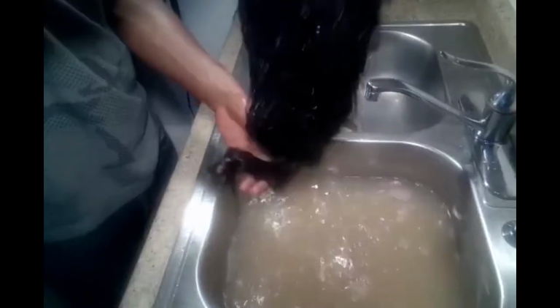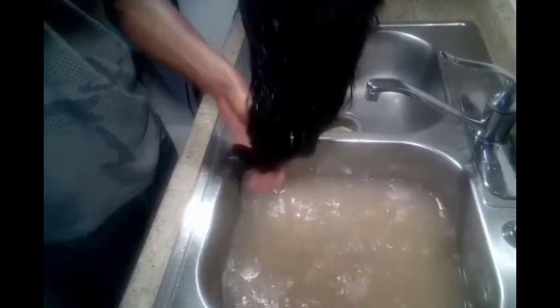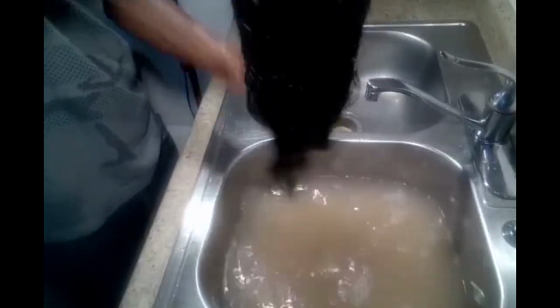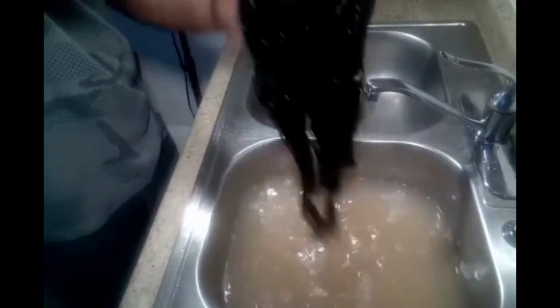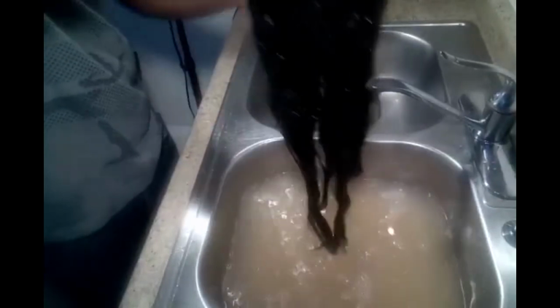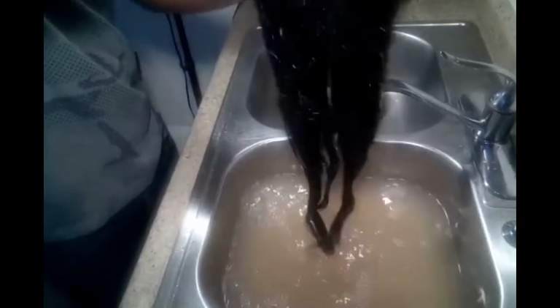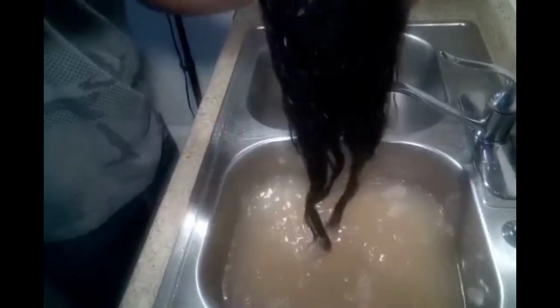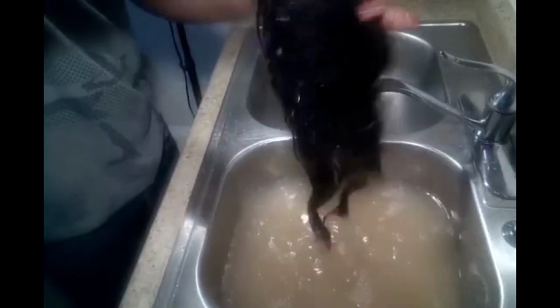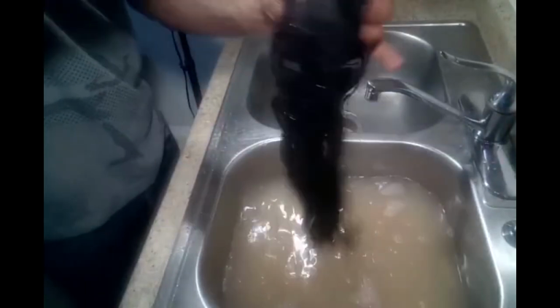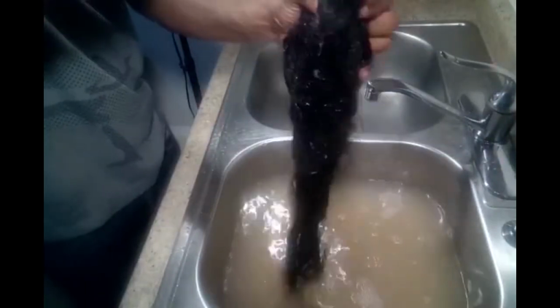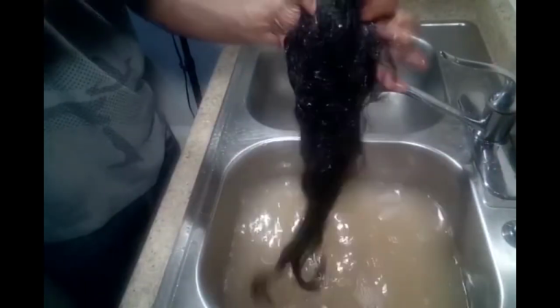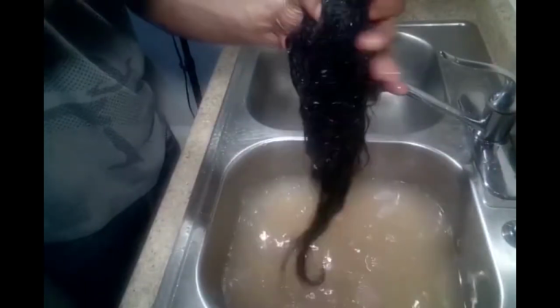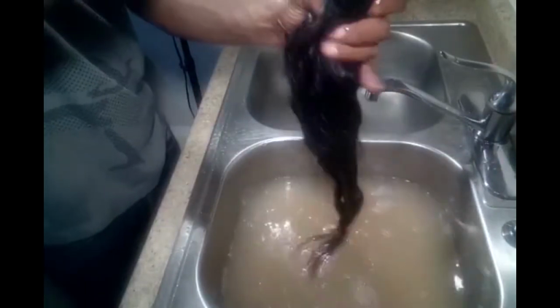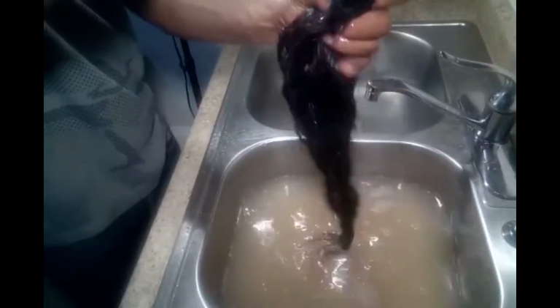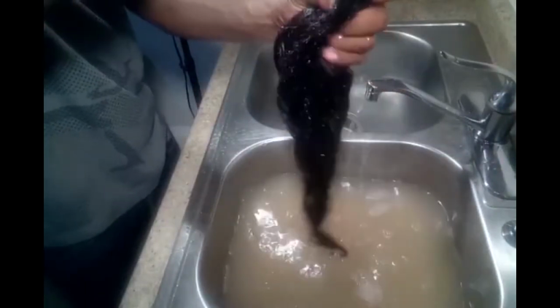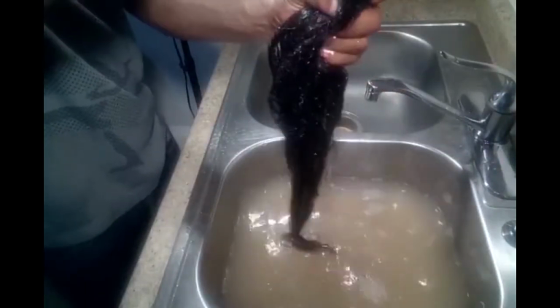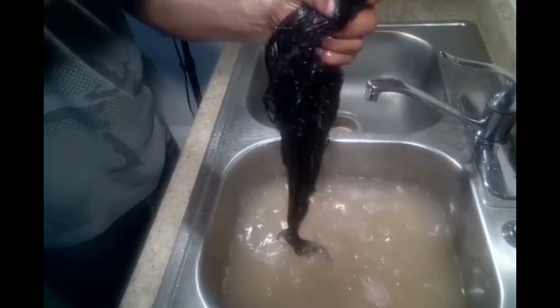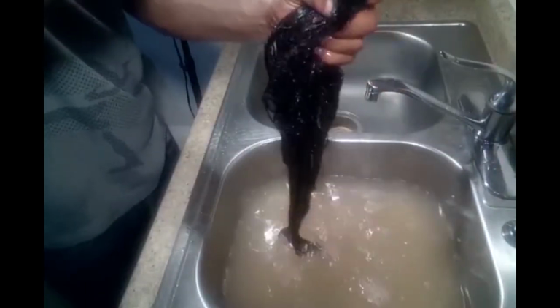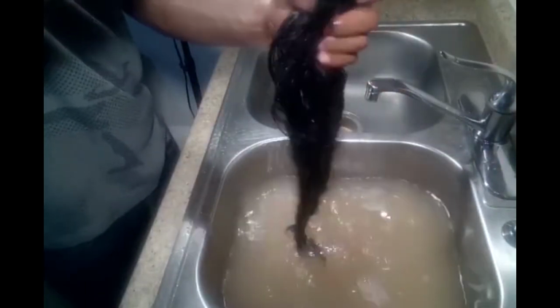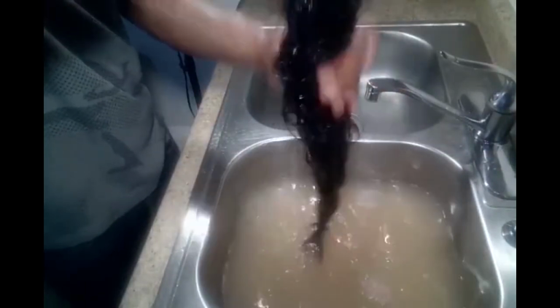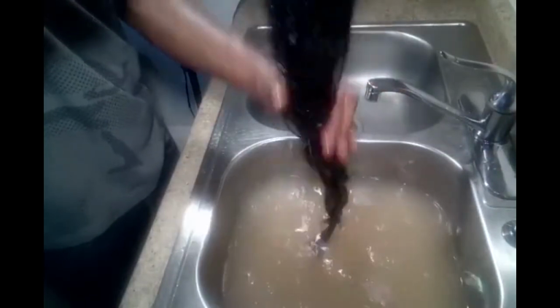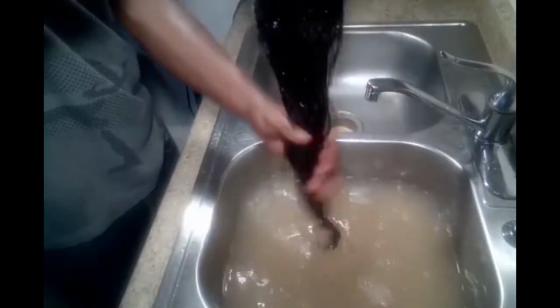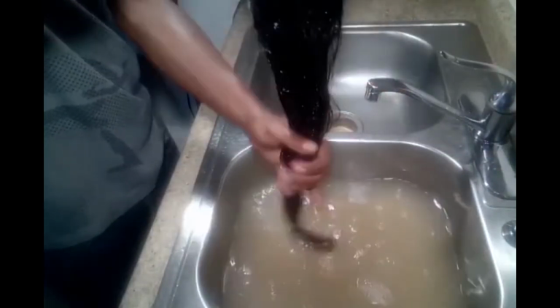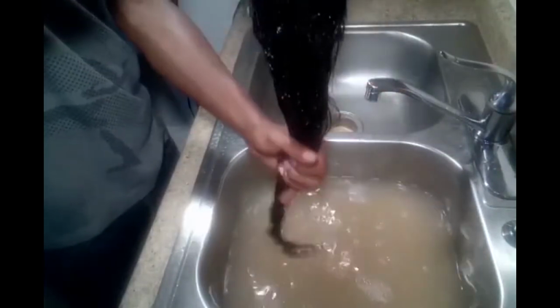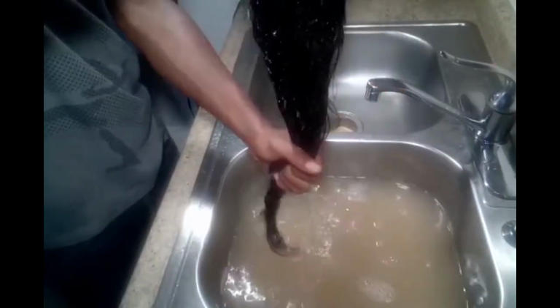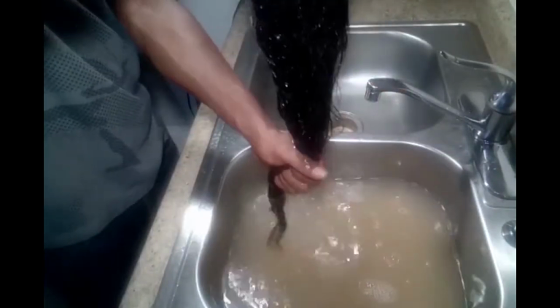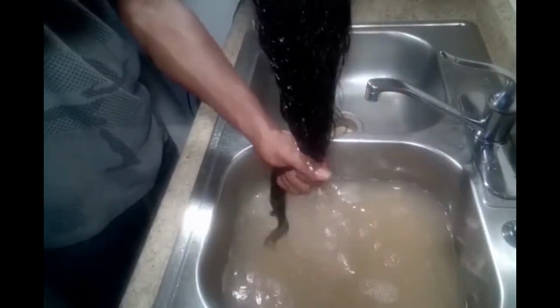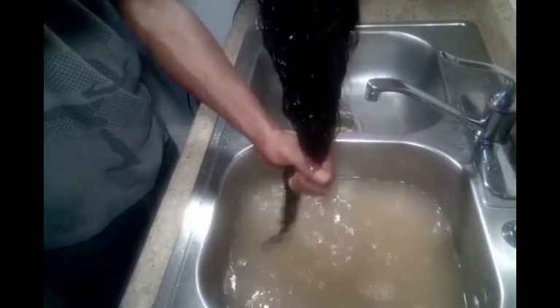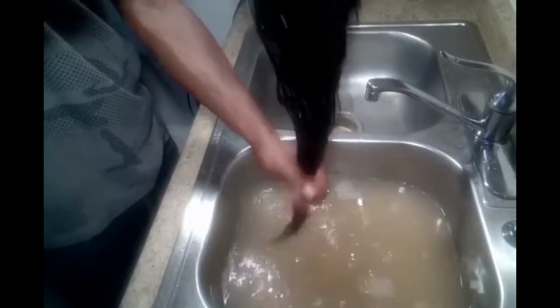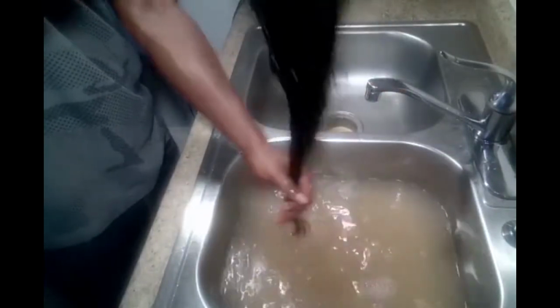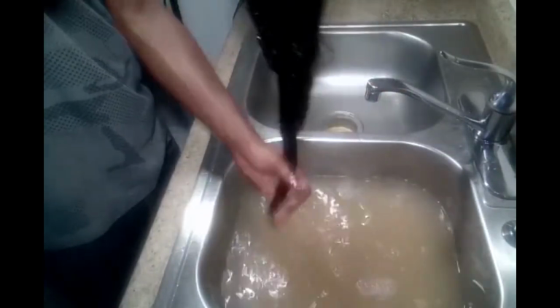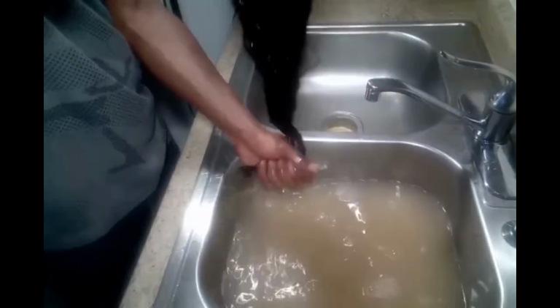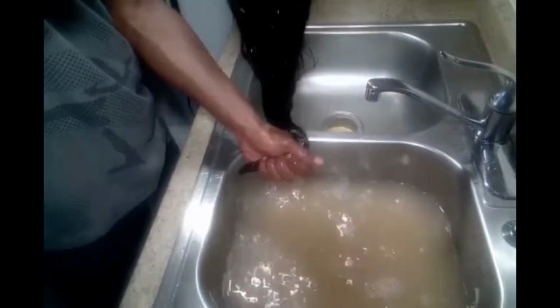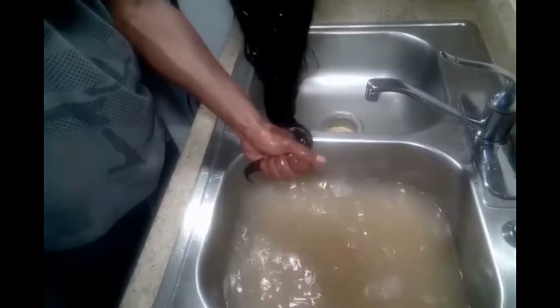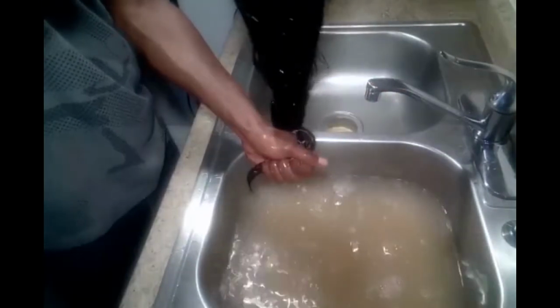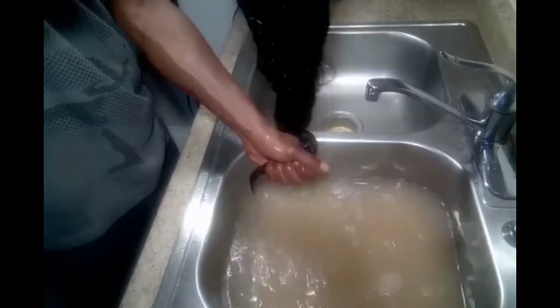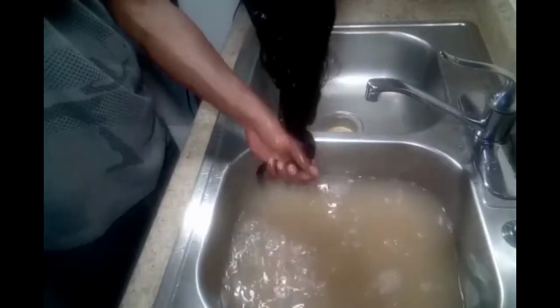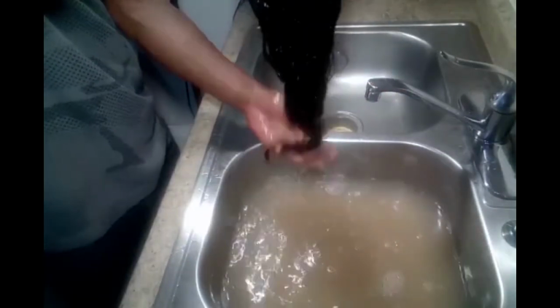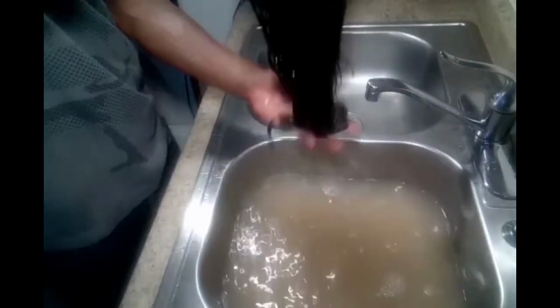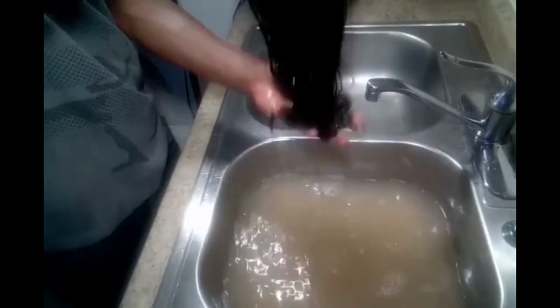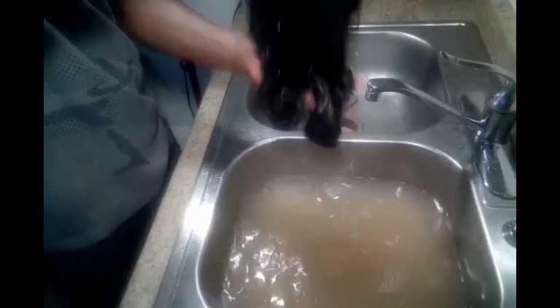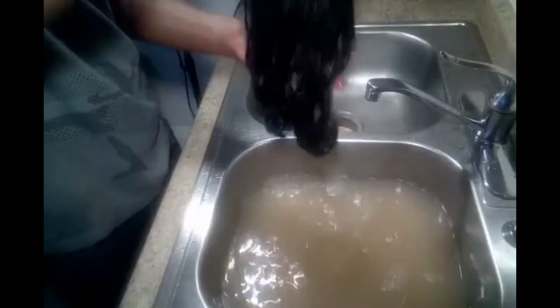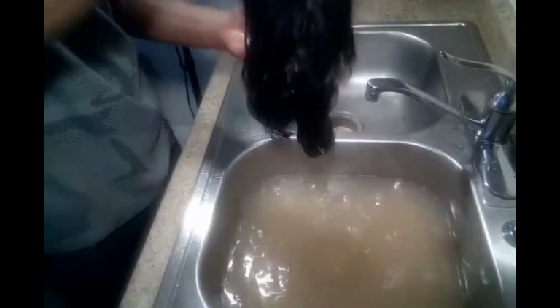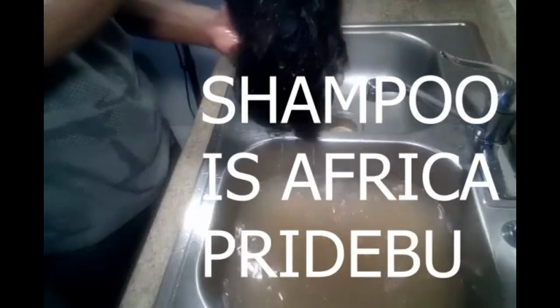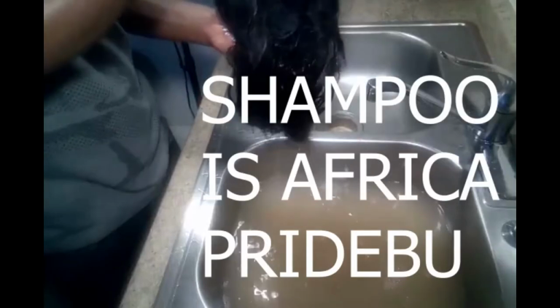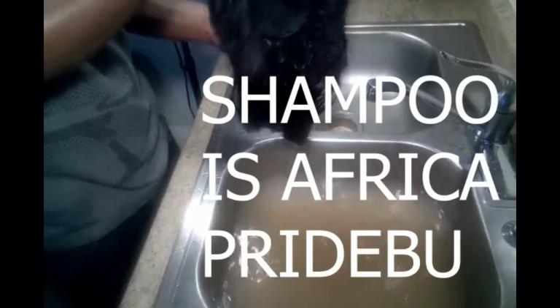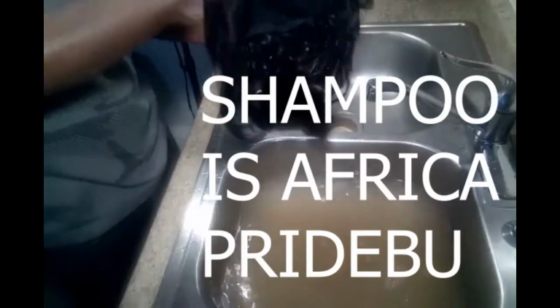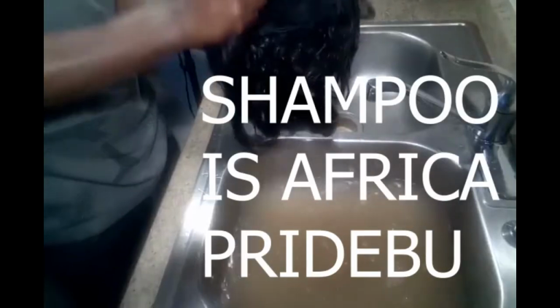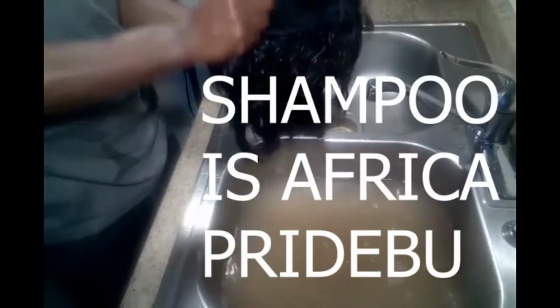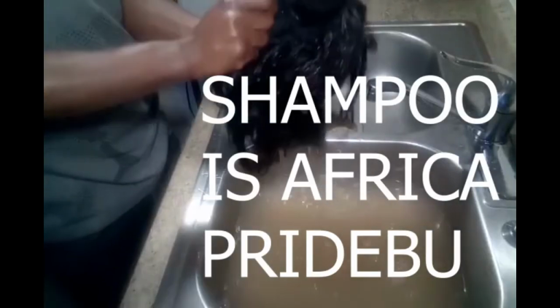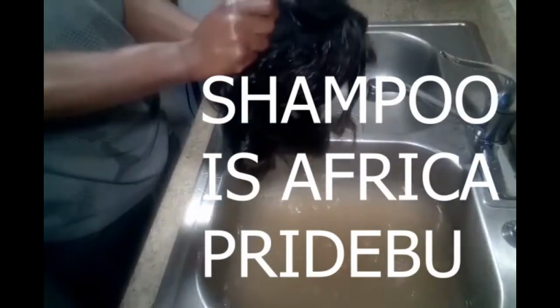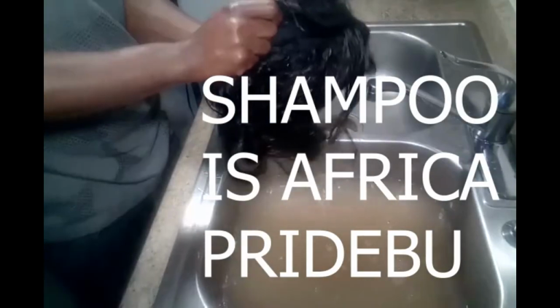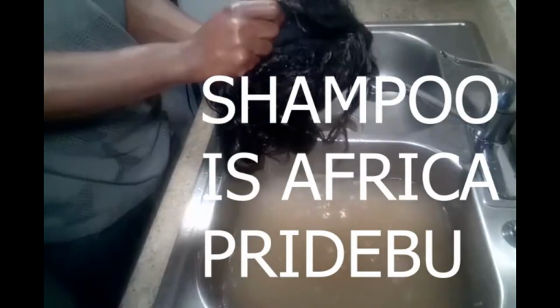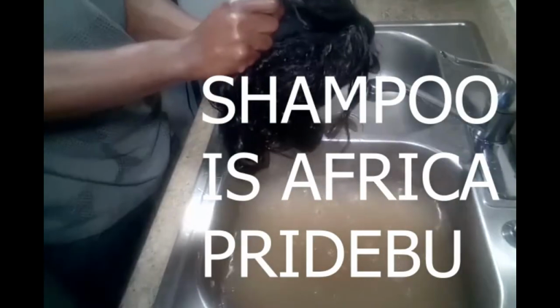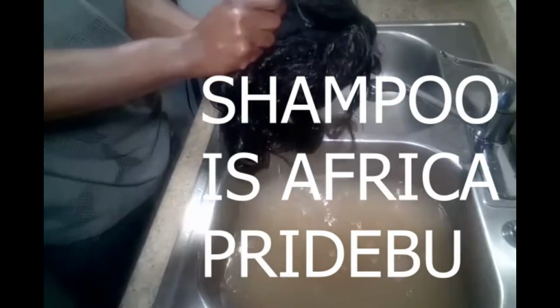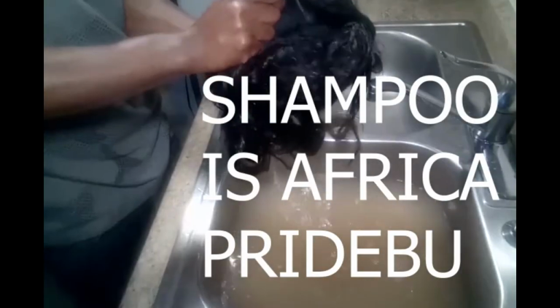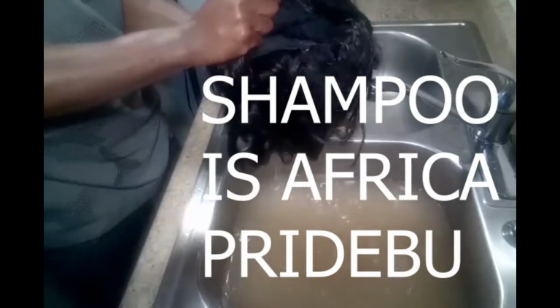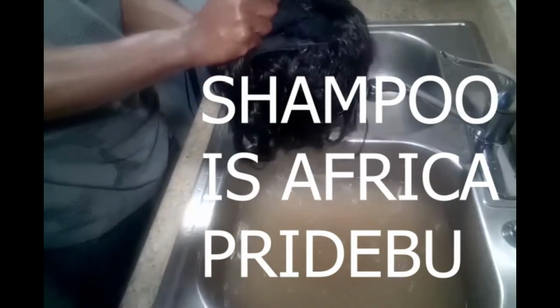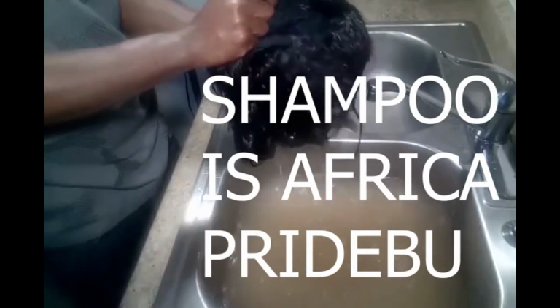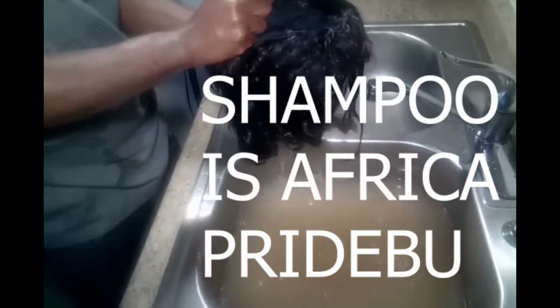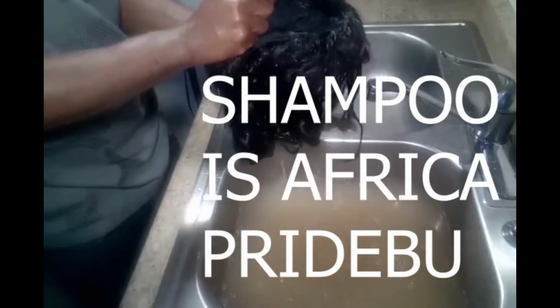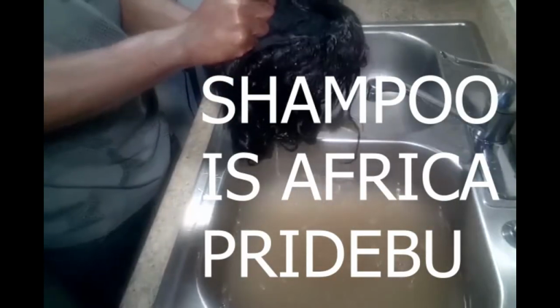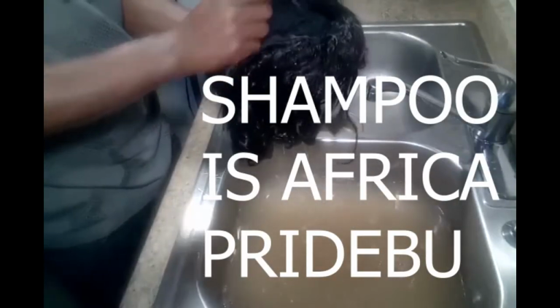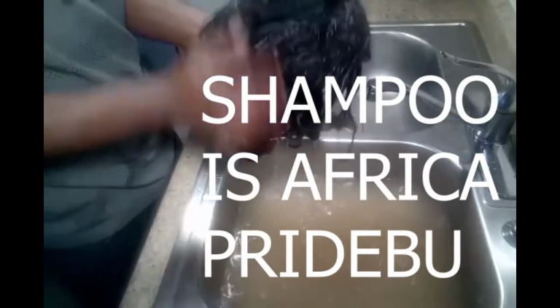Now we're going to go ahead and speed the rest of this up. The rest is going to be a conditioner — a cold wash conditioner — and then I'll talk you through that.